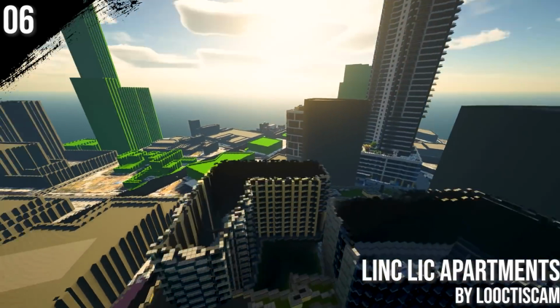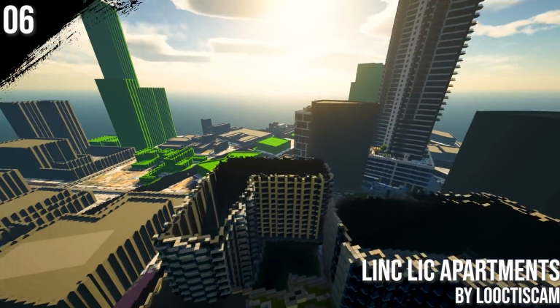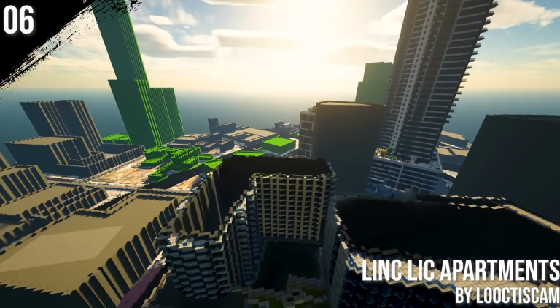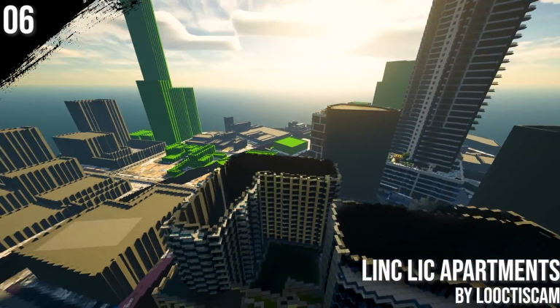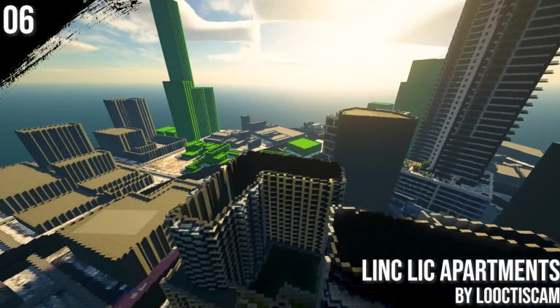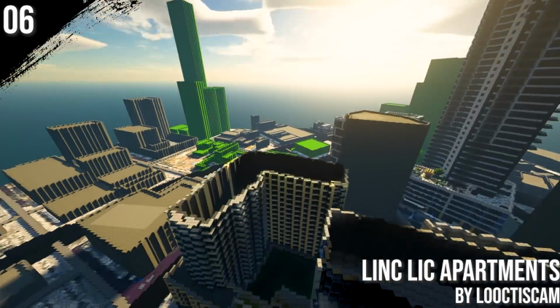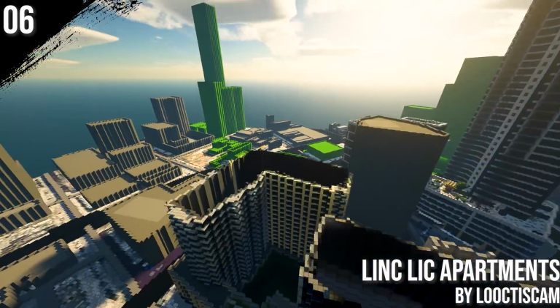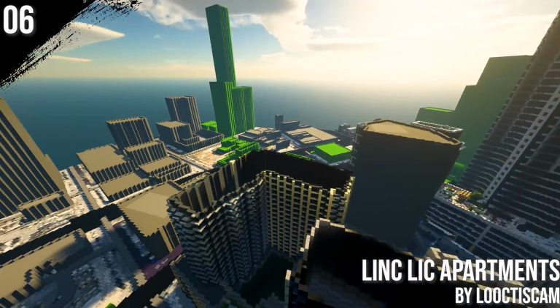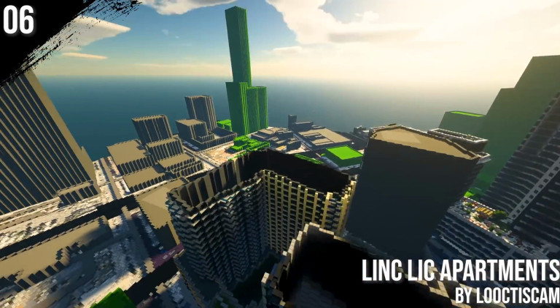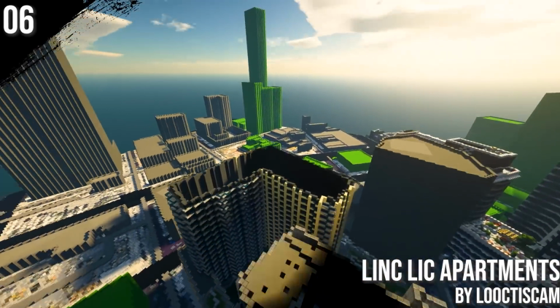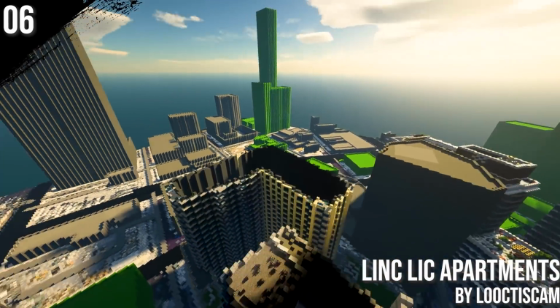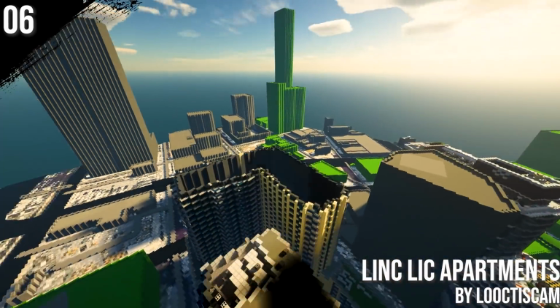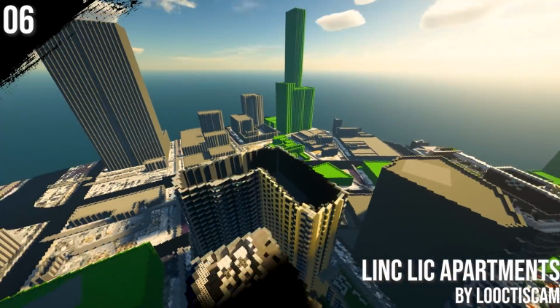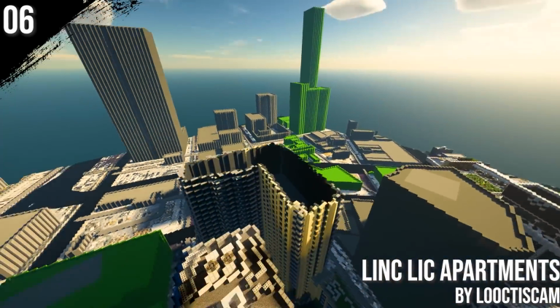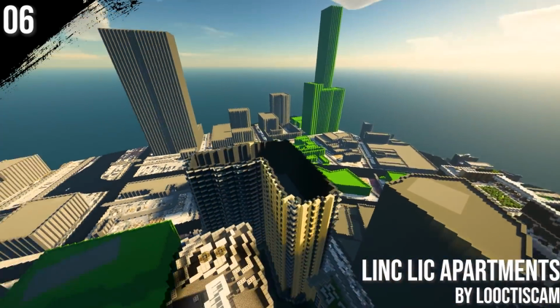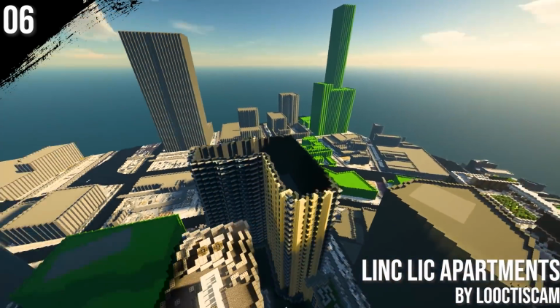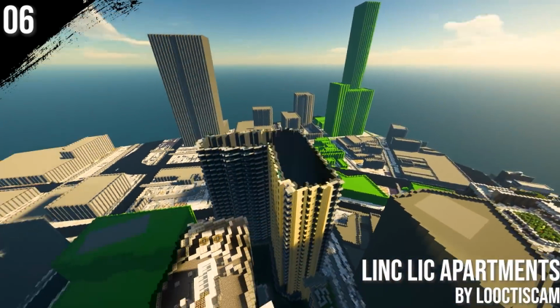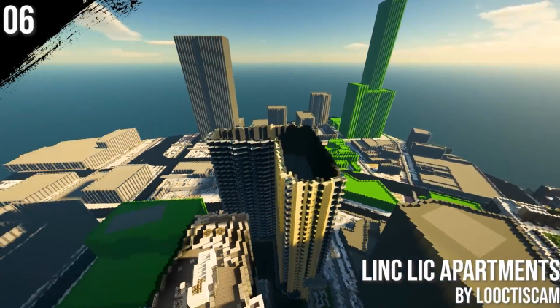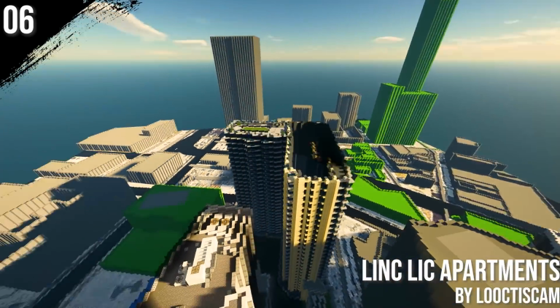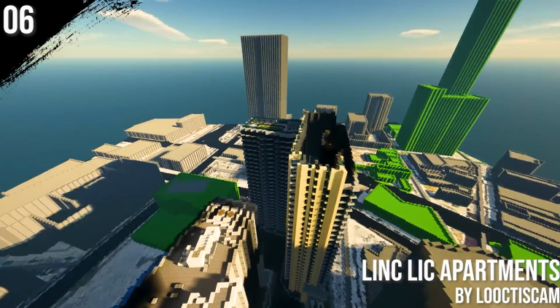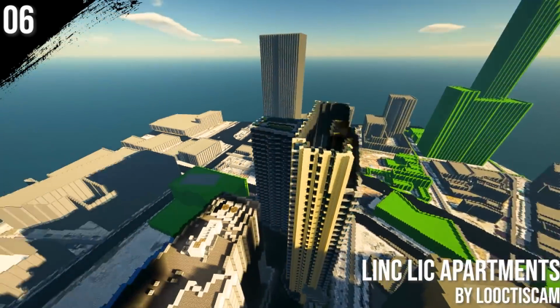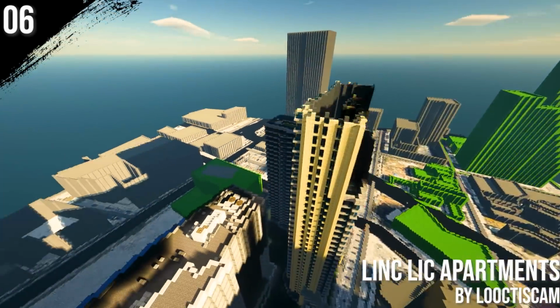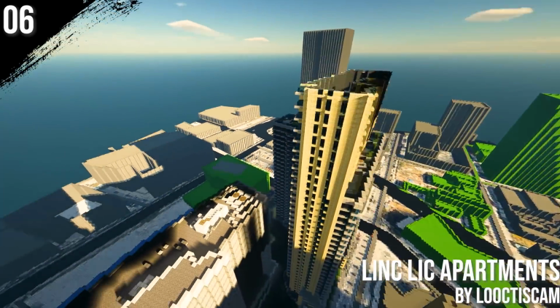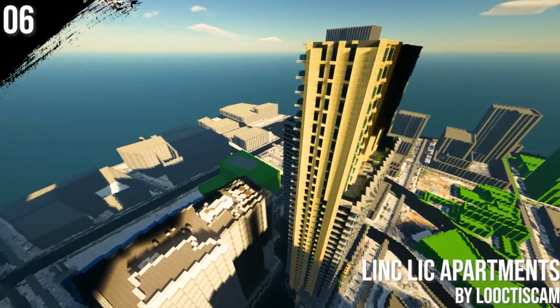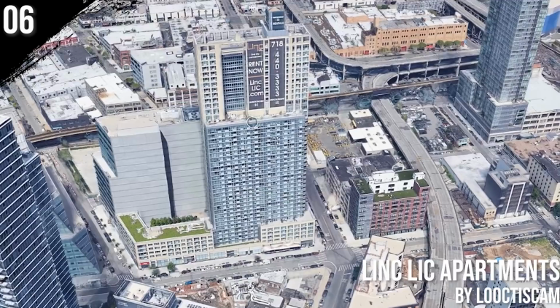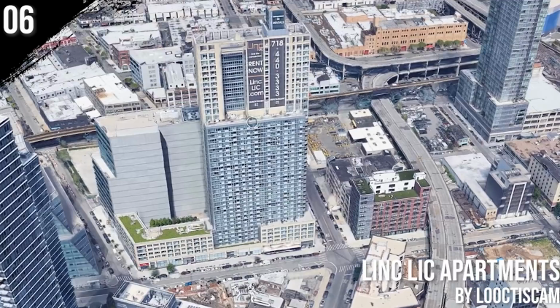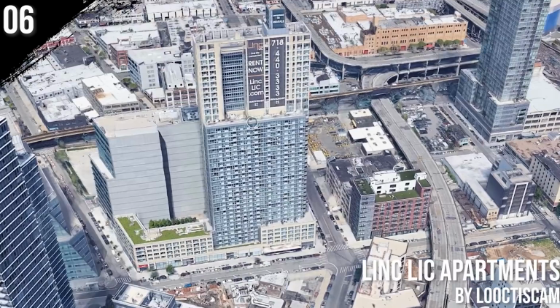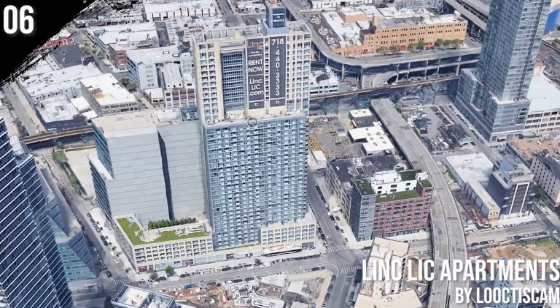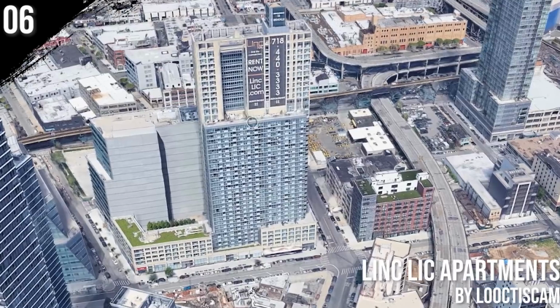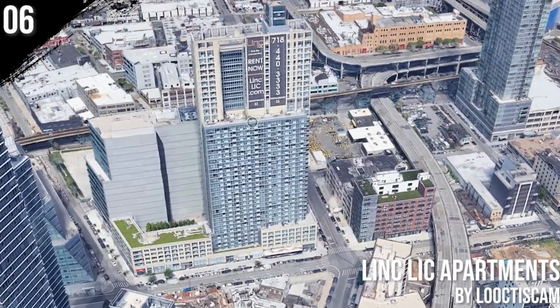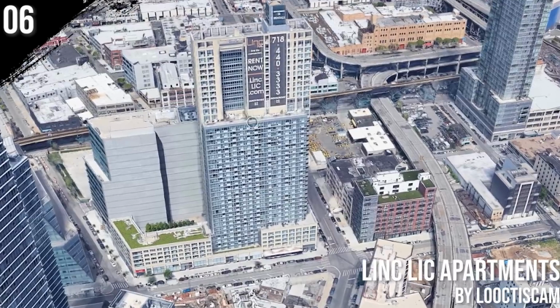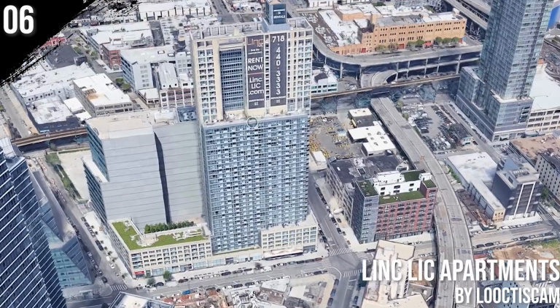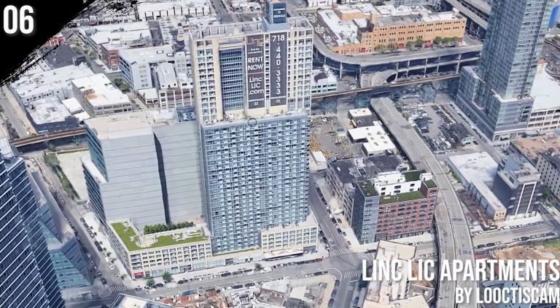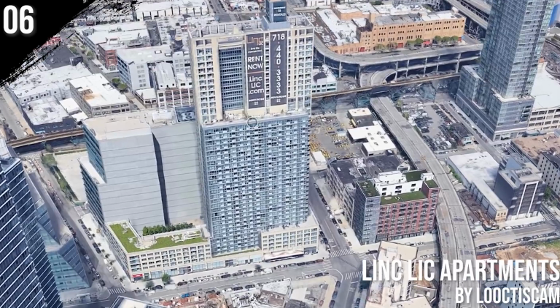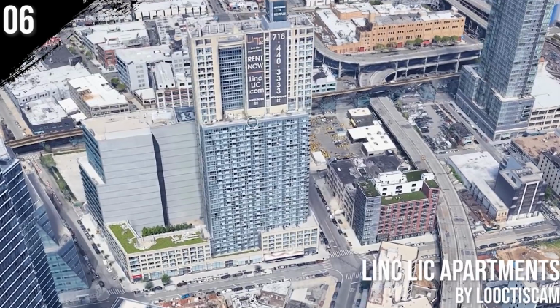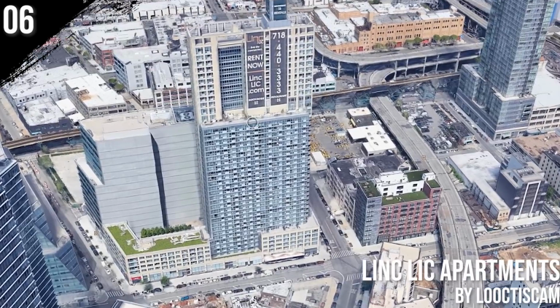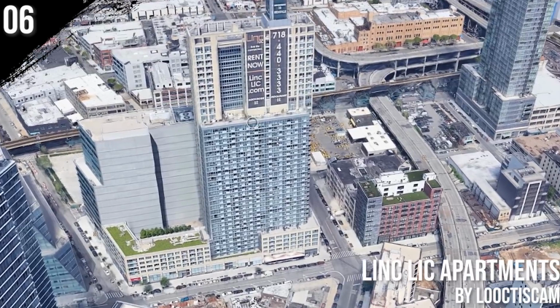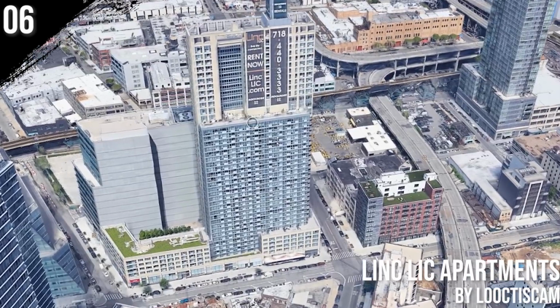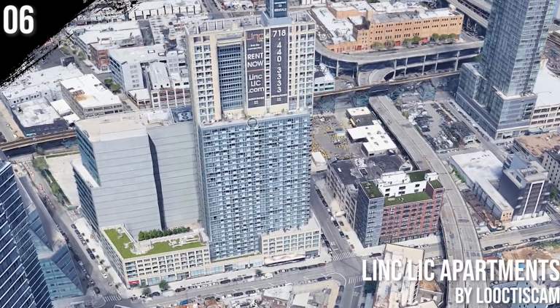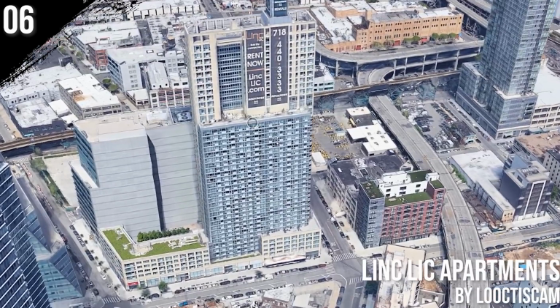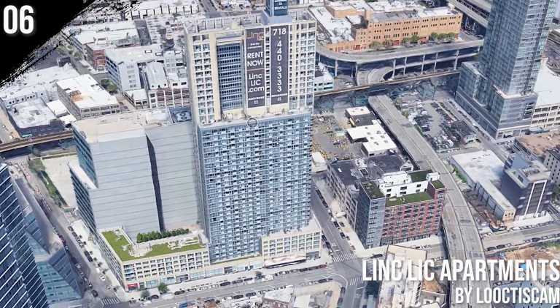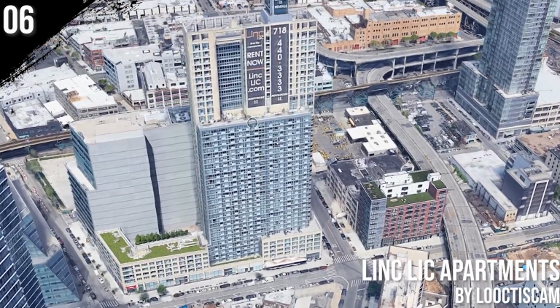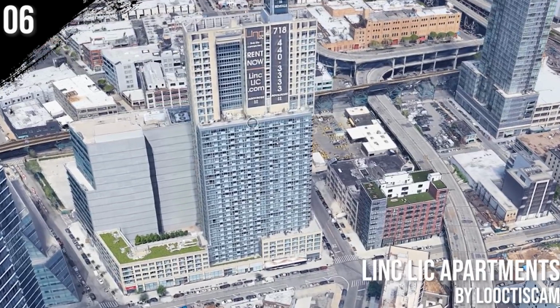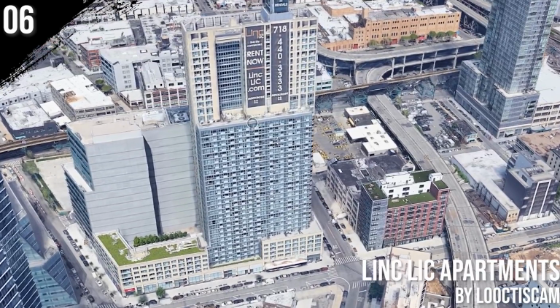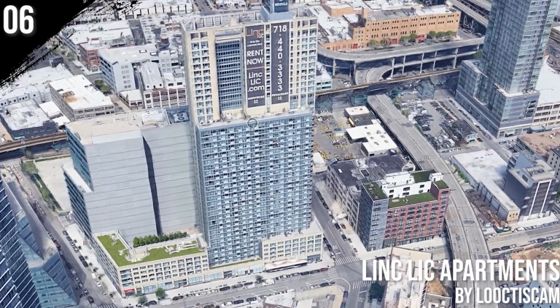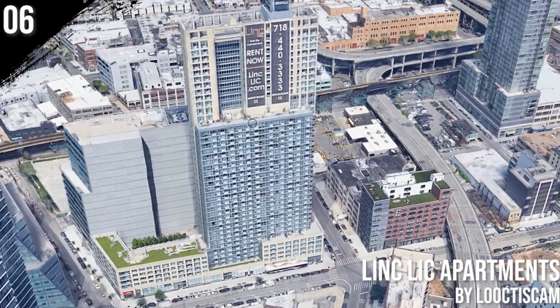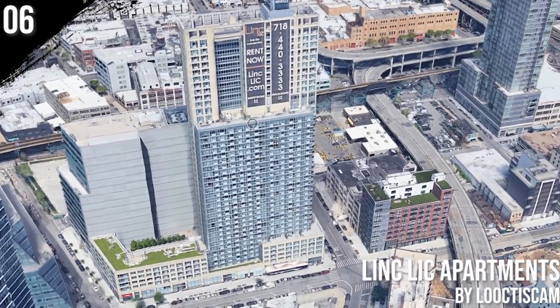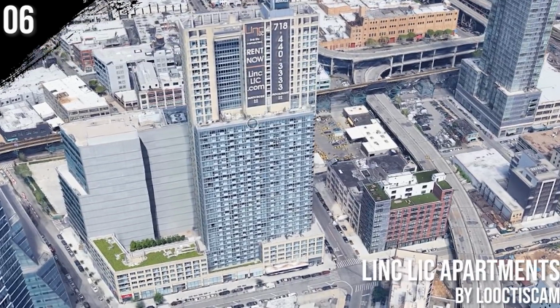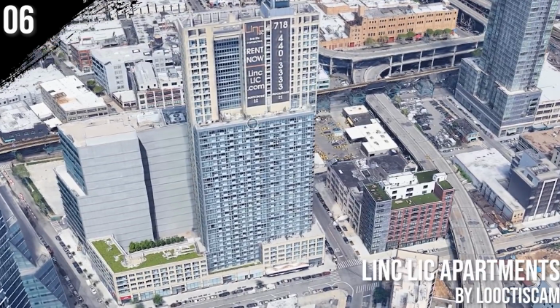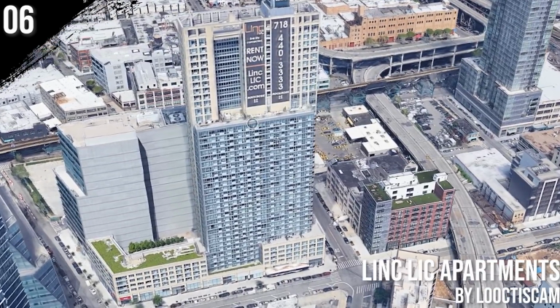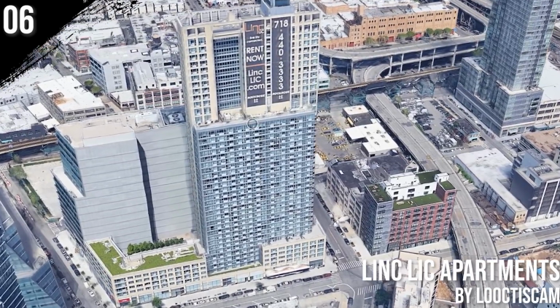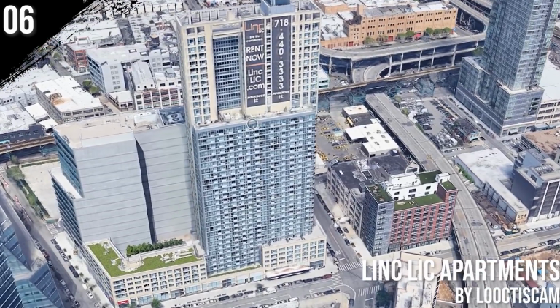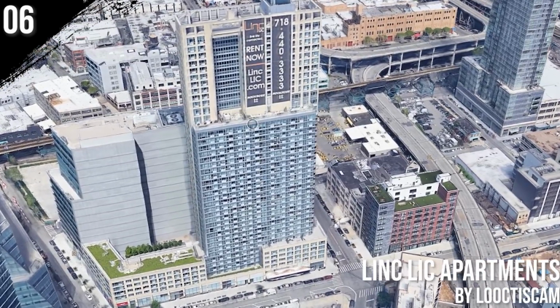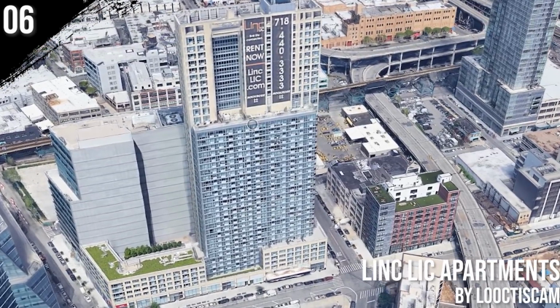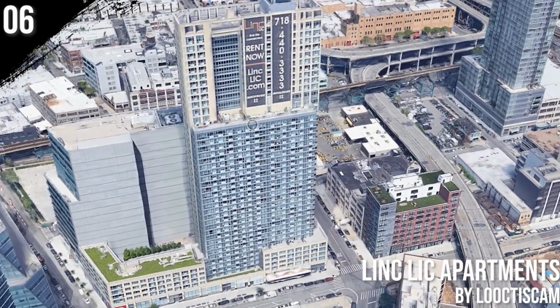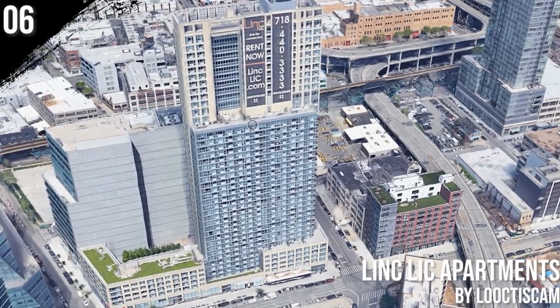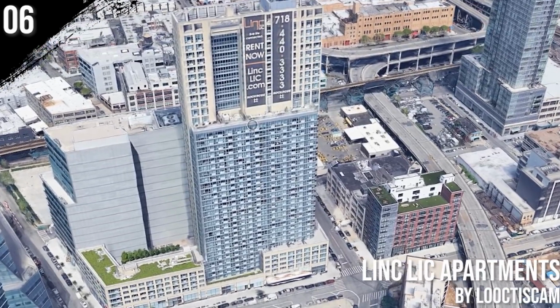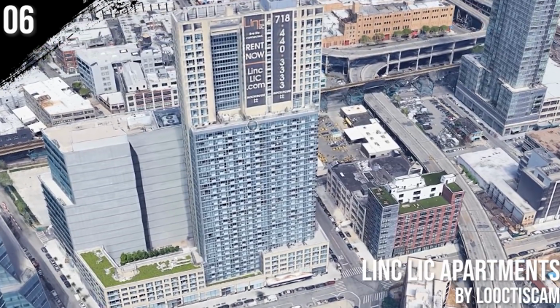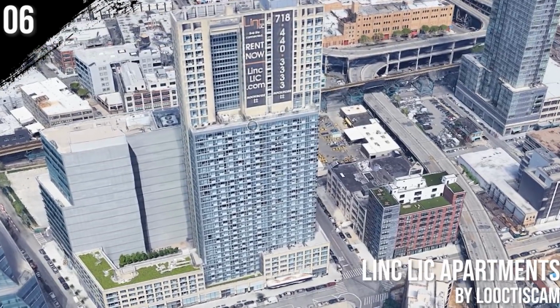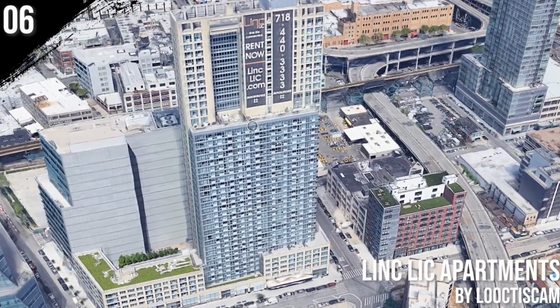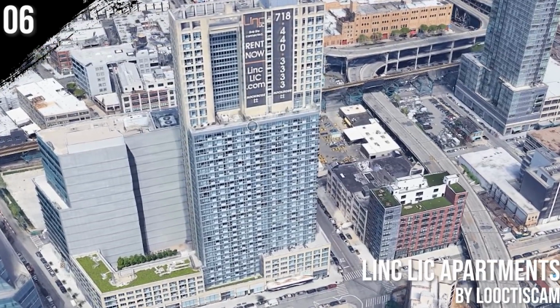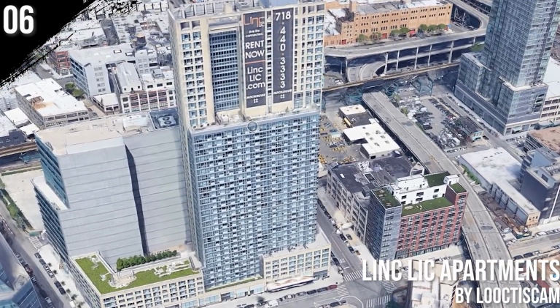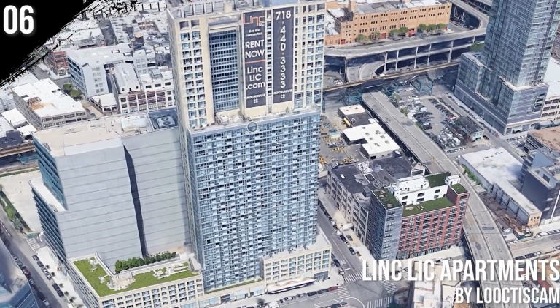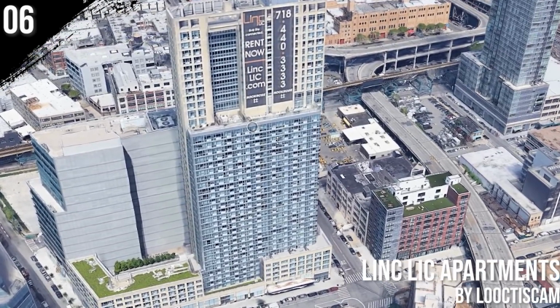With a 360-degree view of Manhattan from its rooftop, on number 6 we have the LIC Apartments building by Loctiscam.